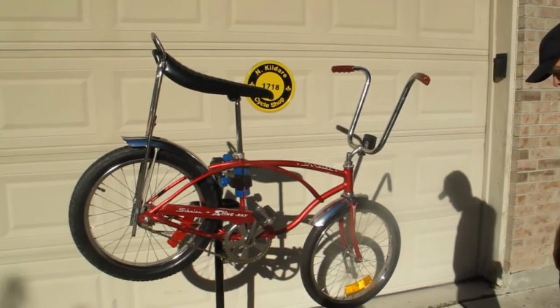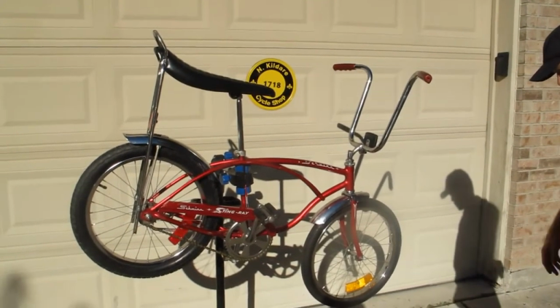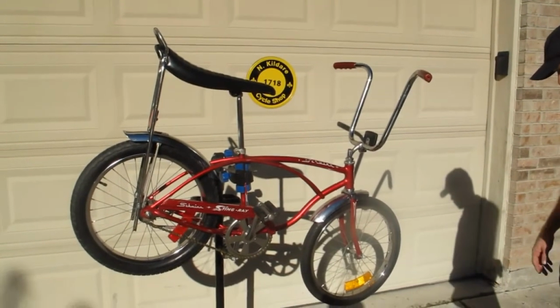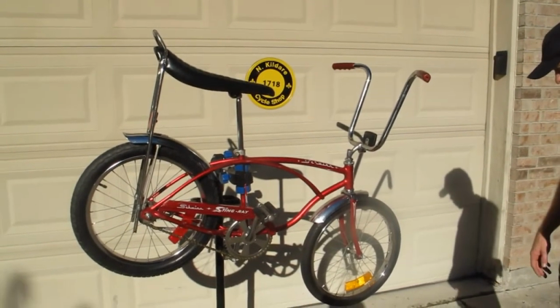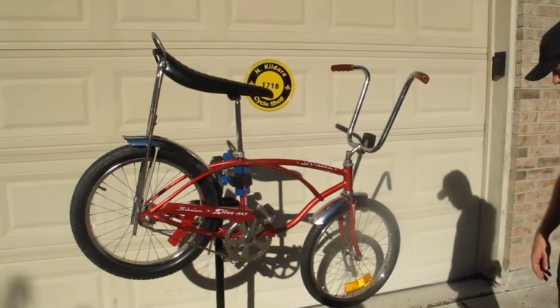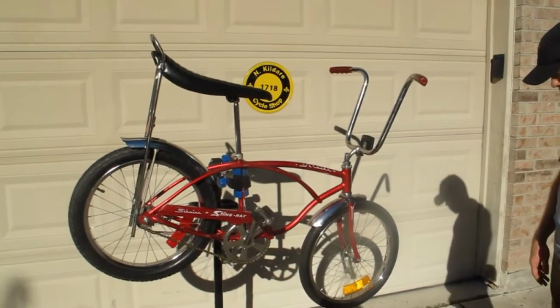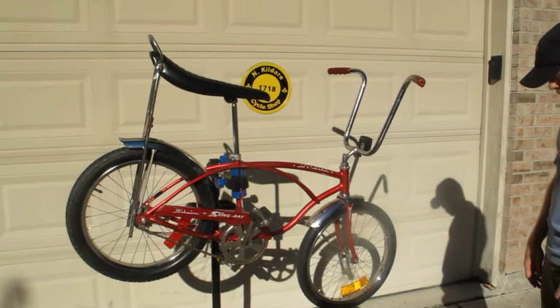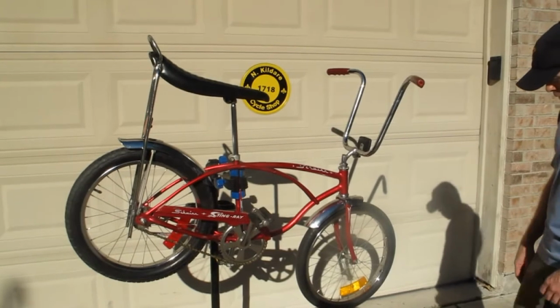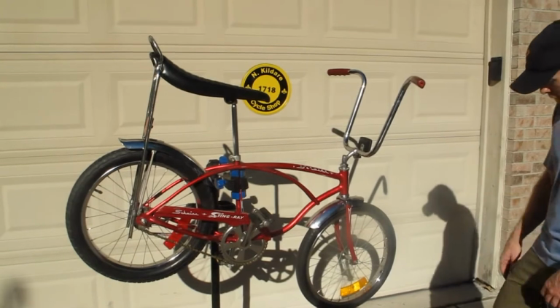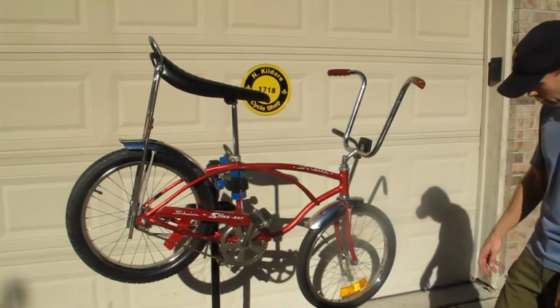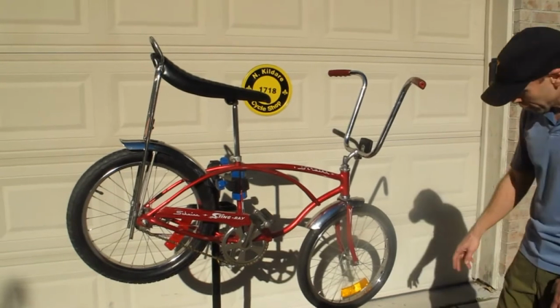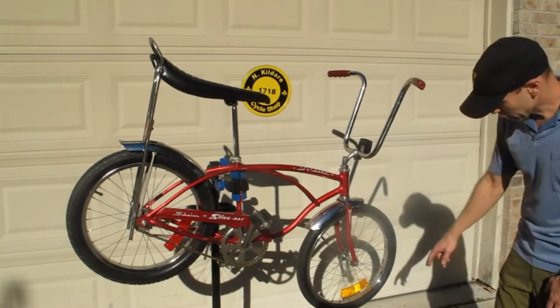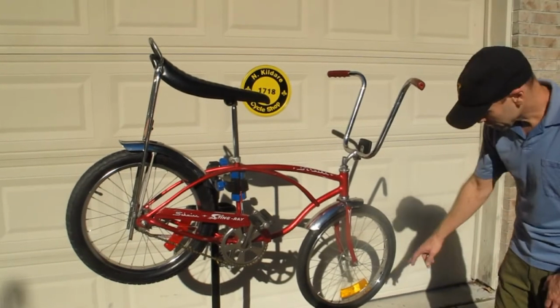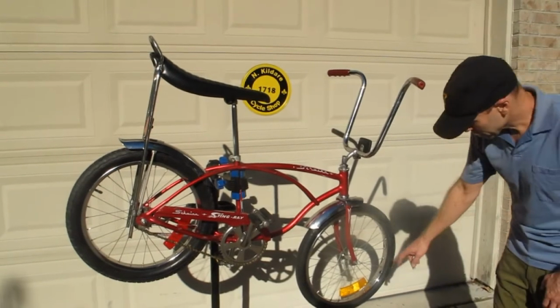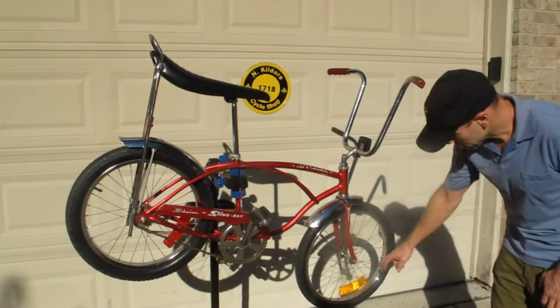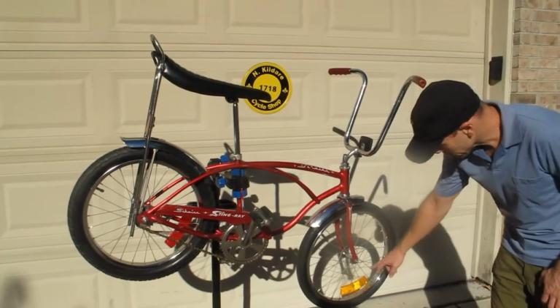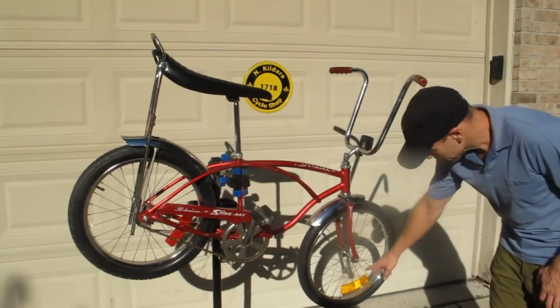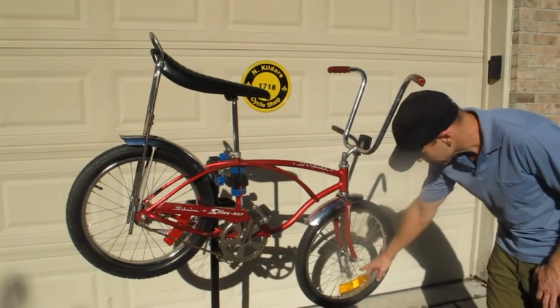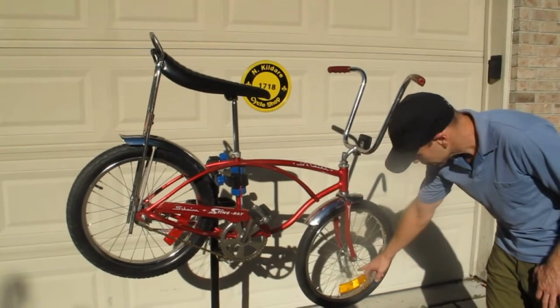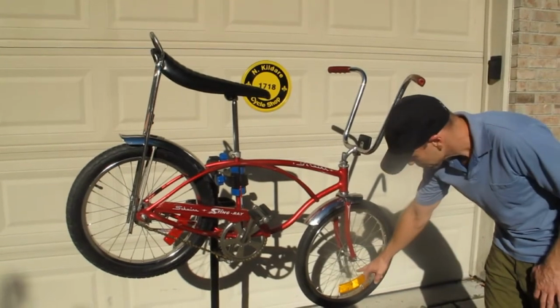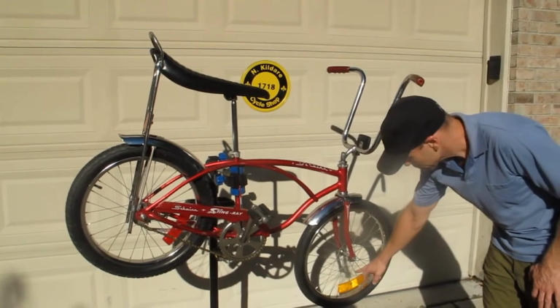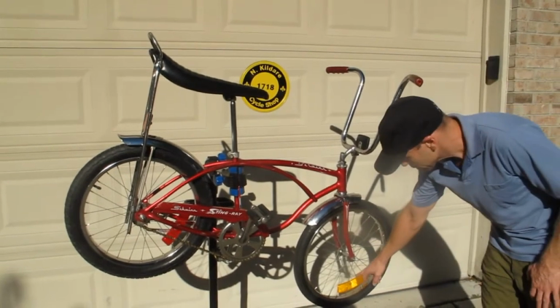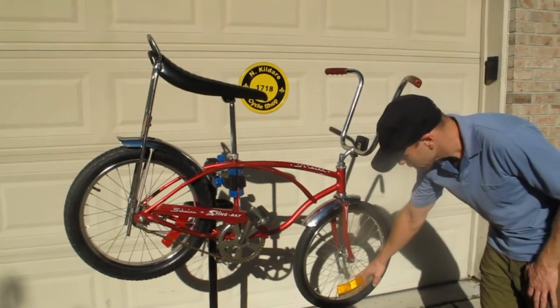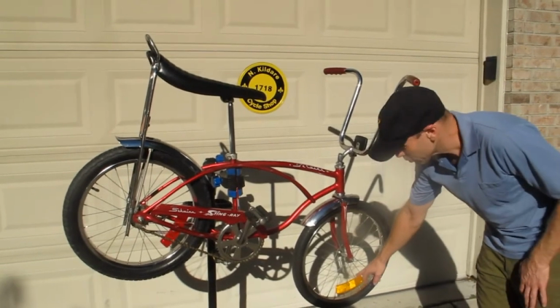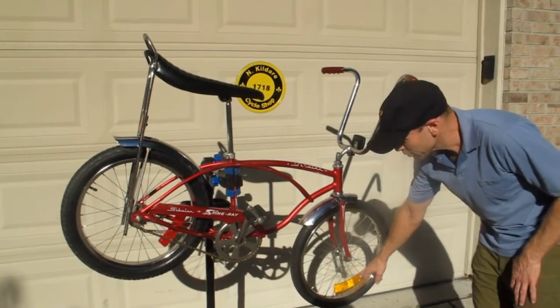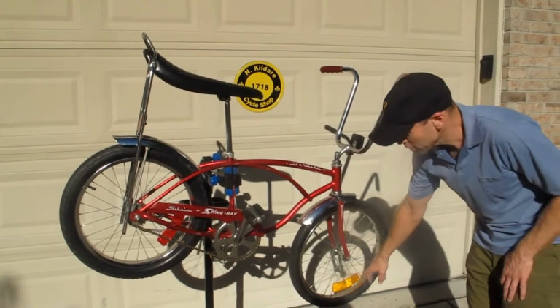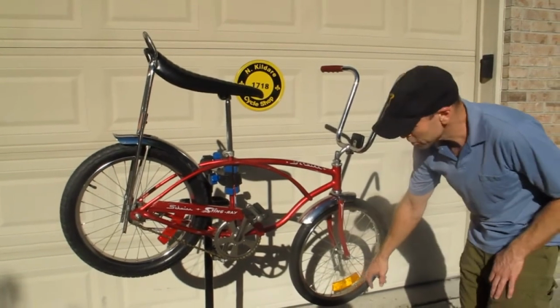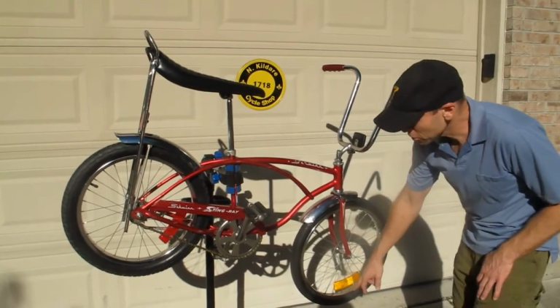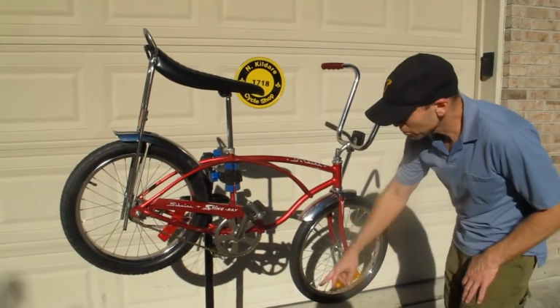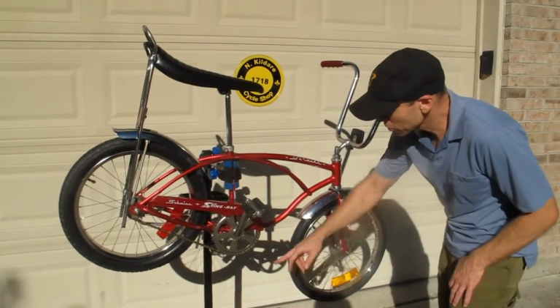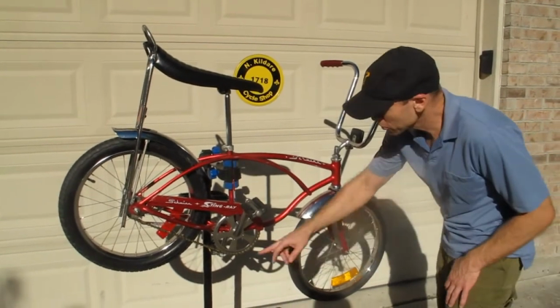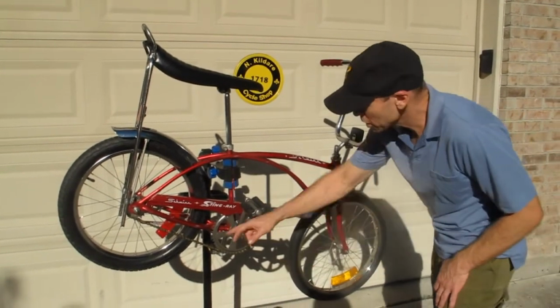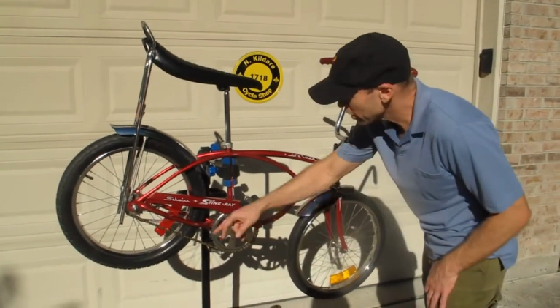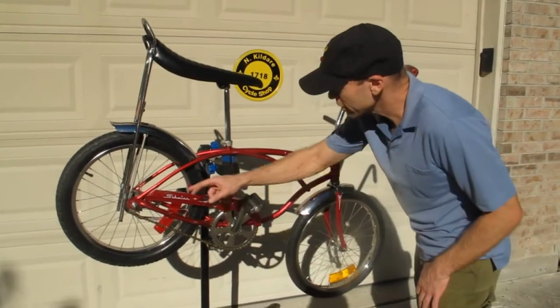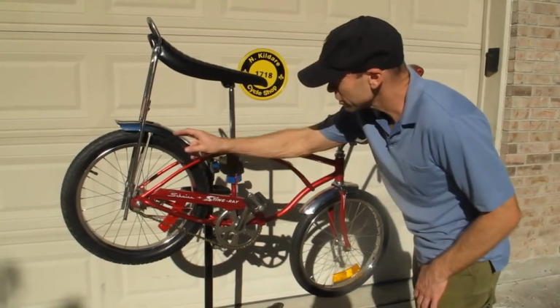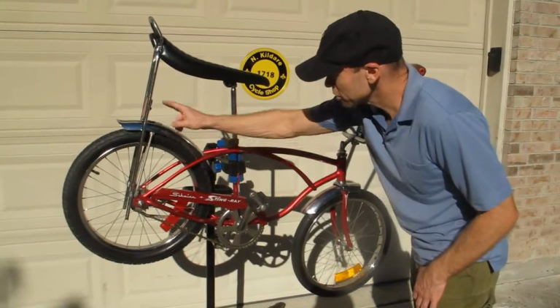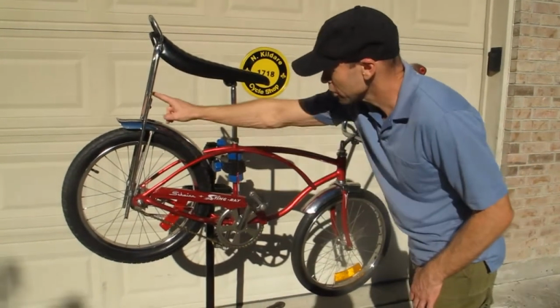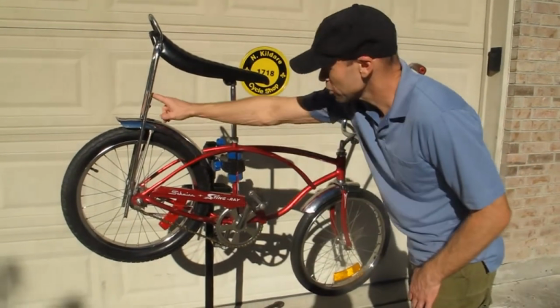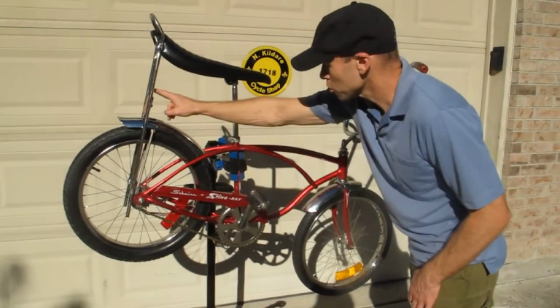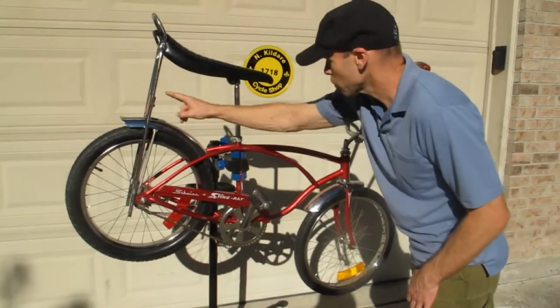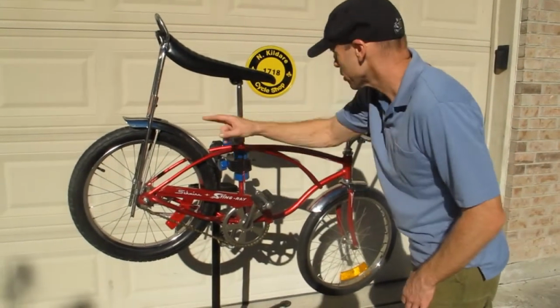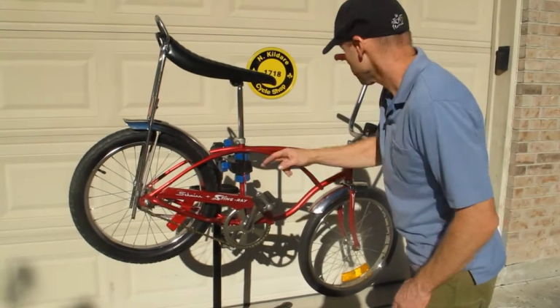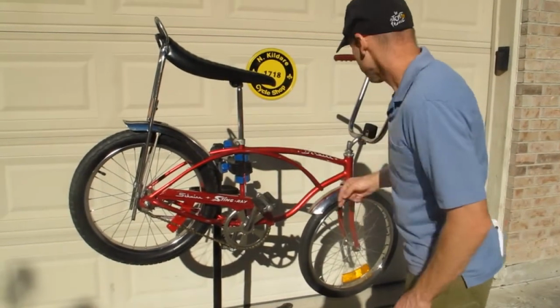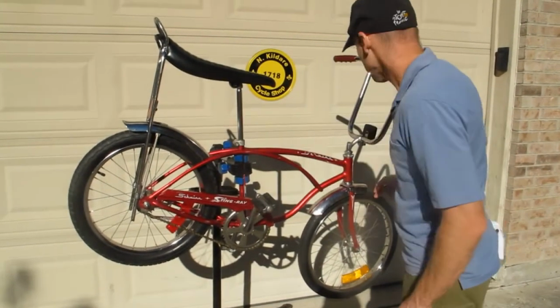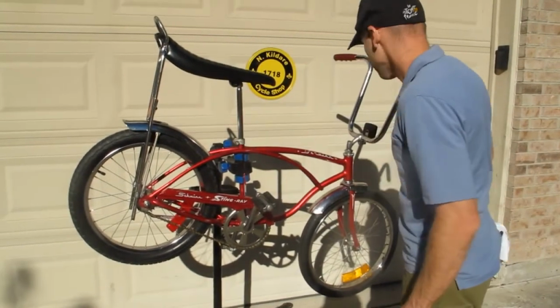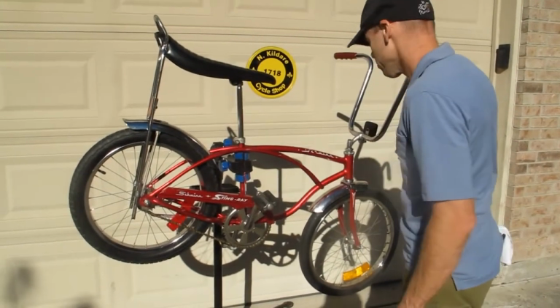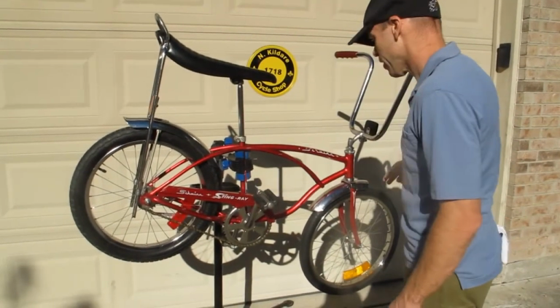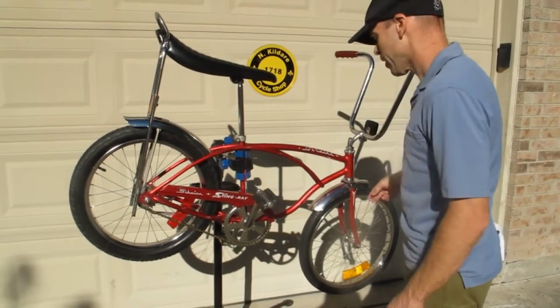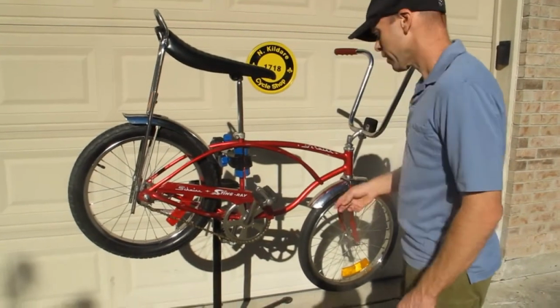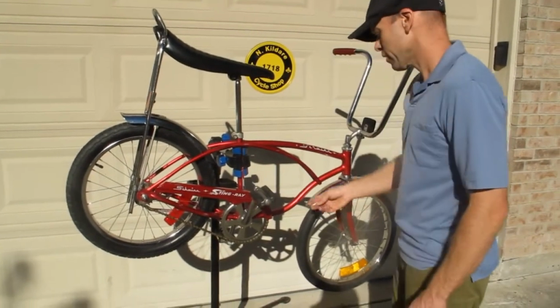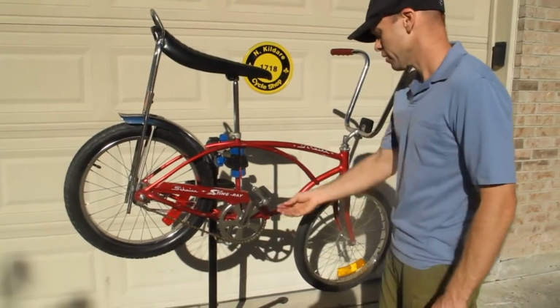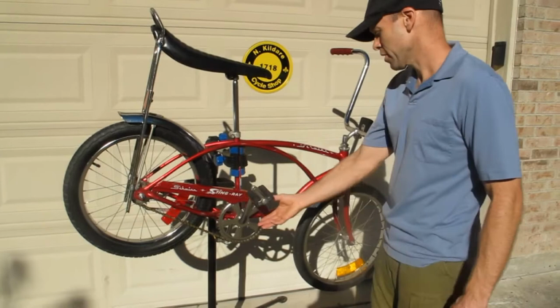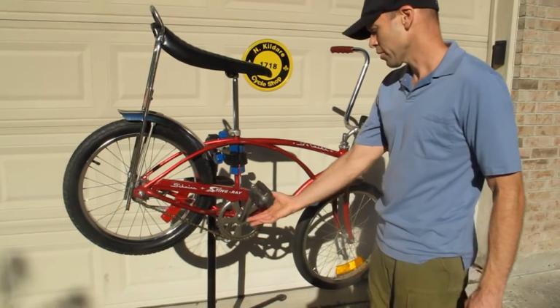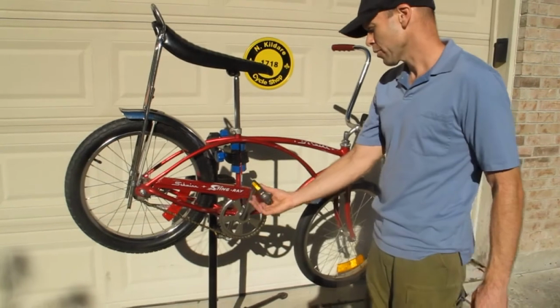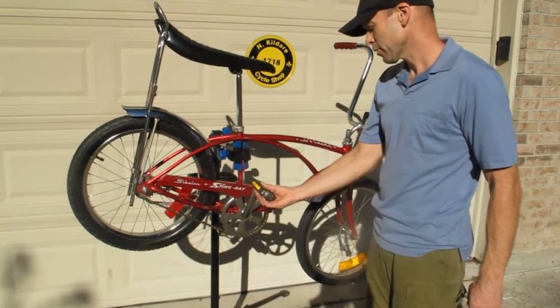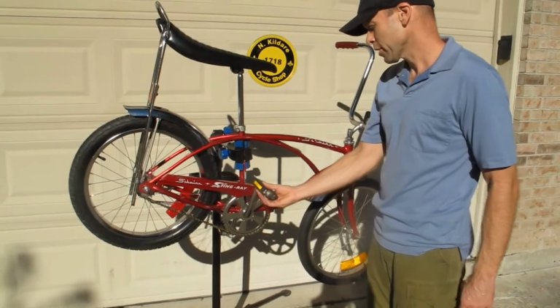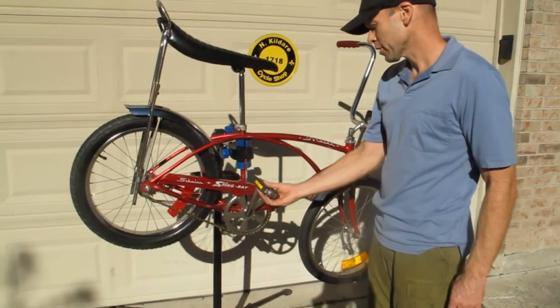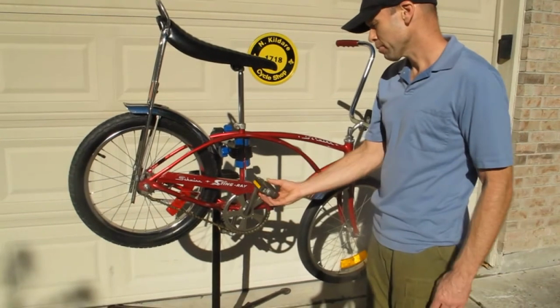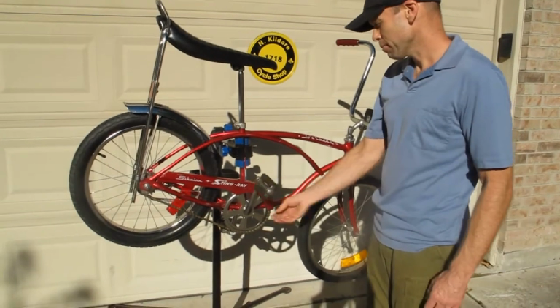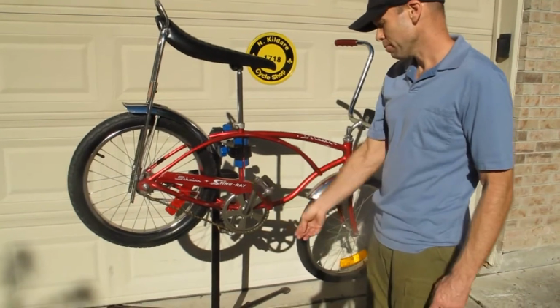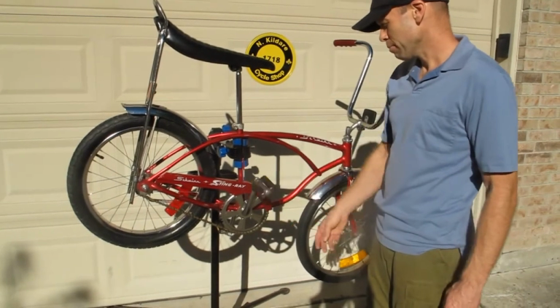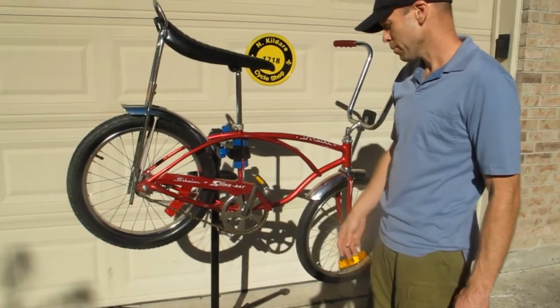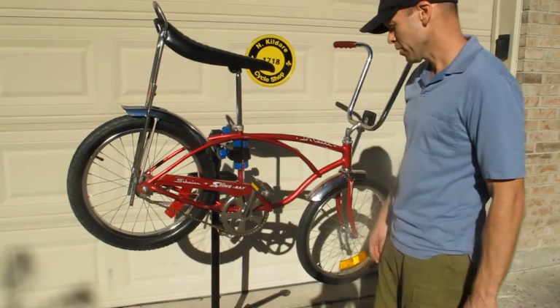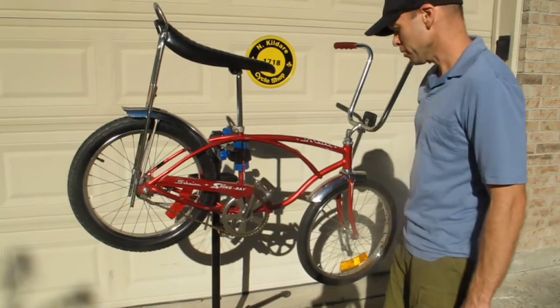It's got all the correct reflectors on it. You've got the reflectors on both tires, the square reflectors on the front and the back, and the reflector pedals.